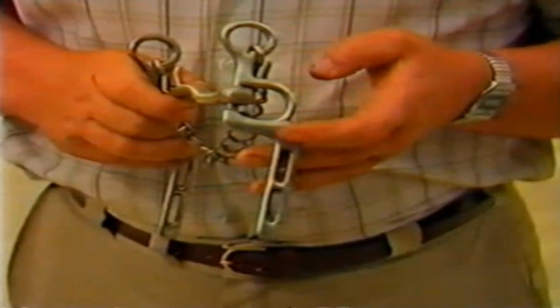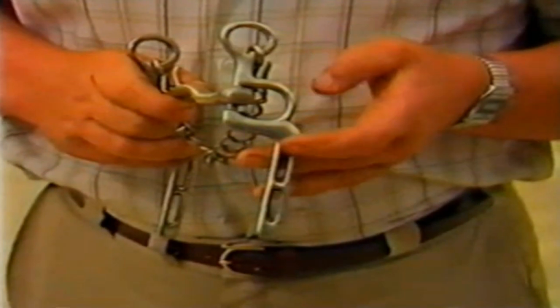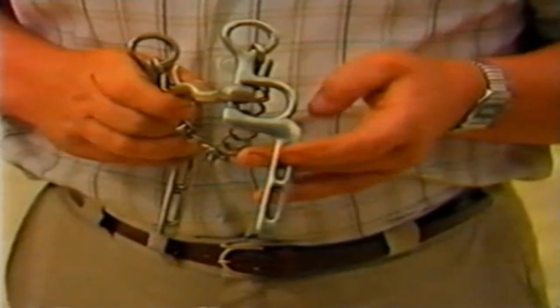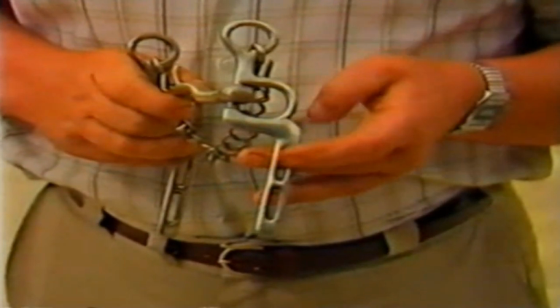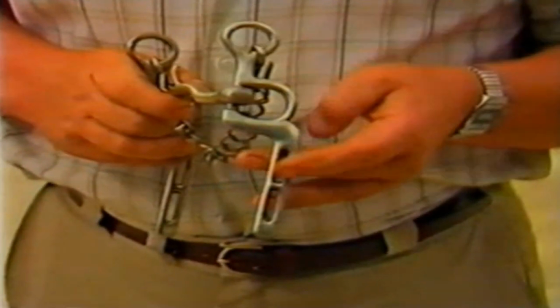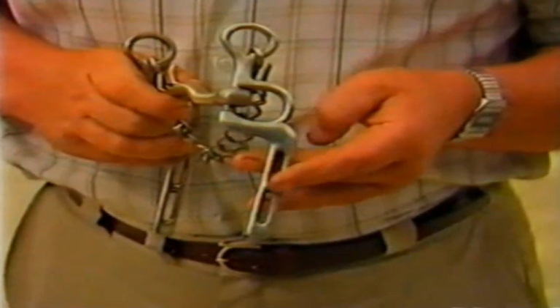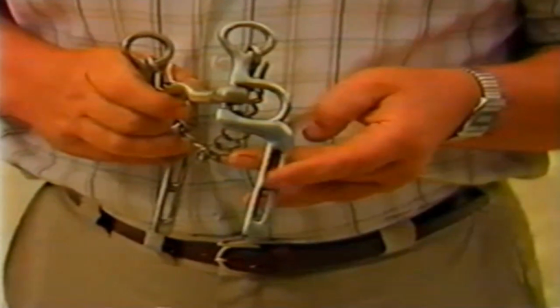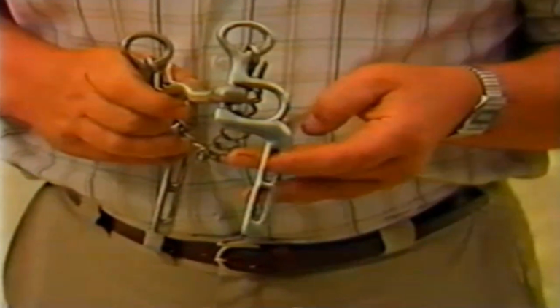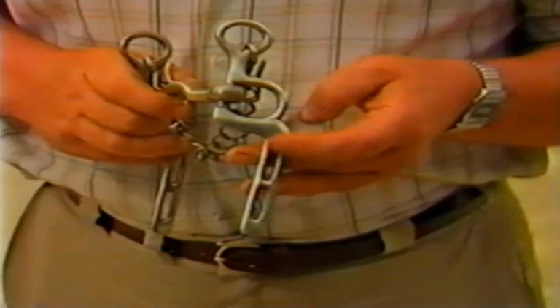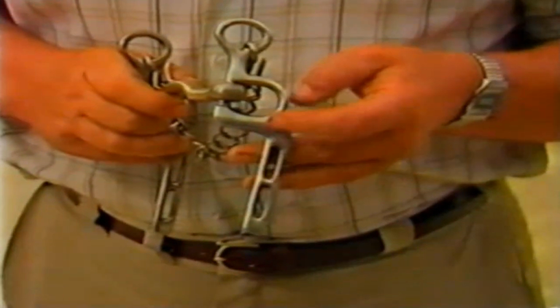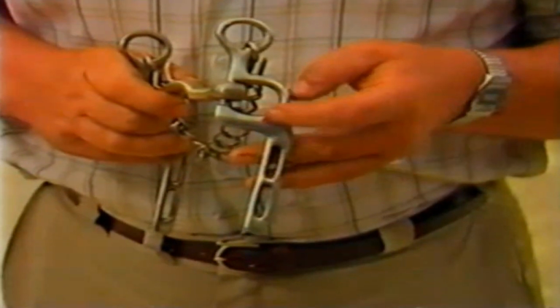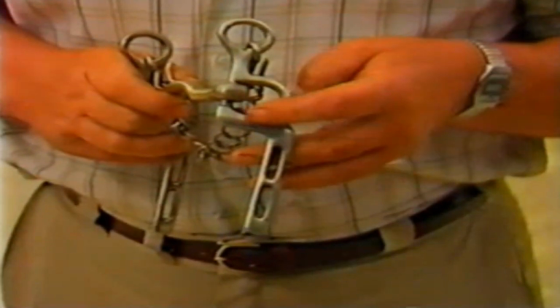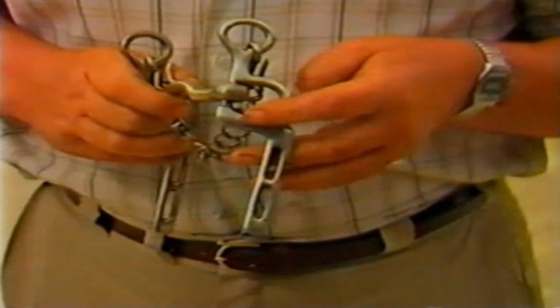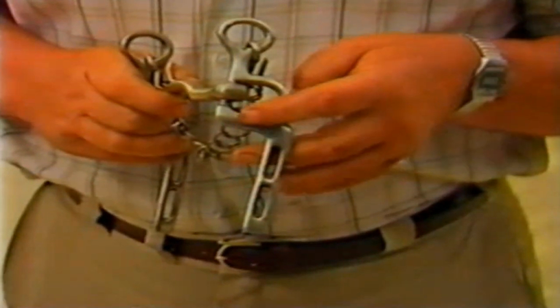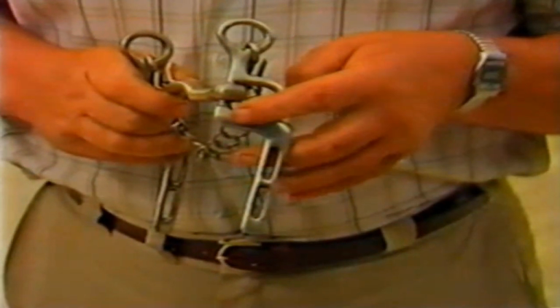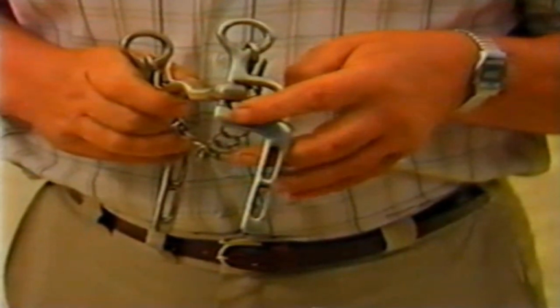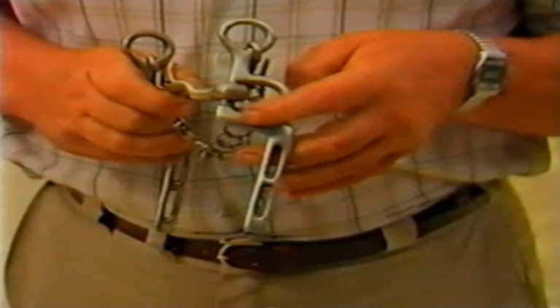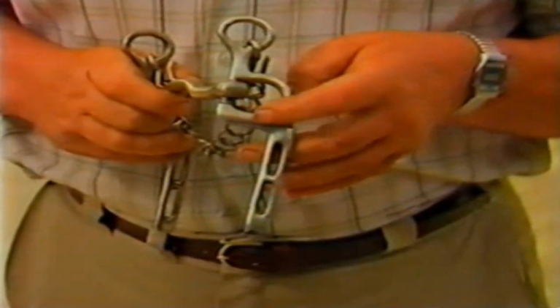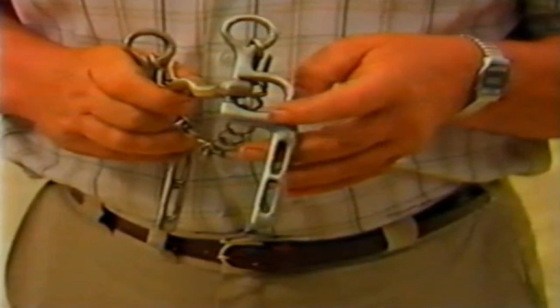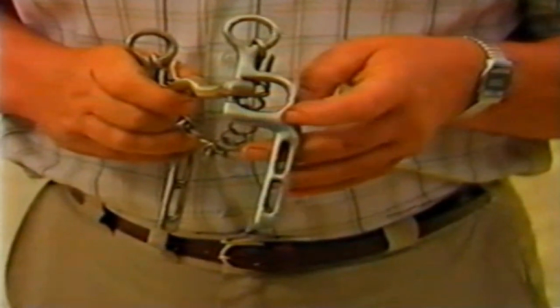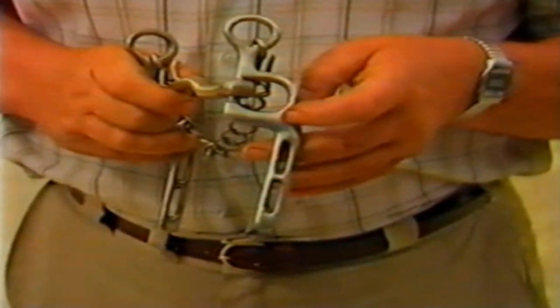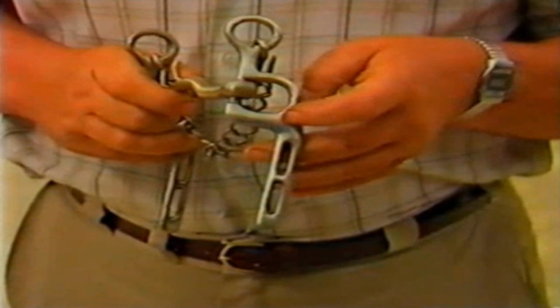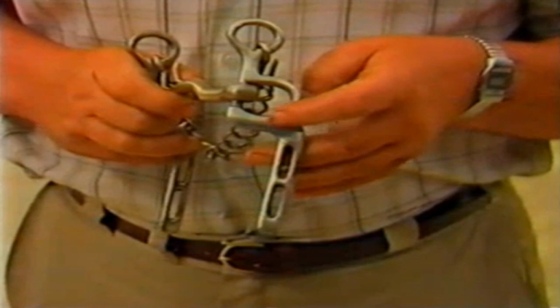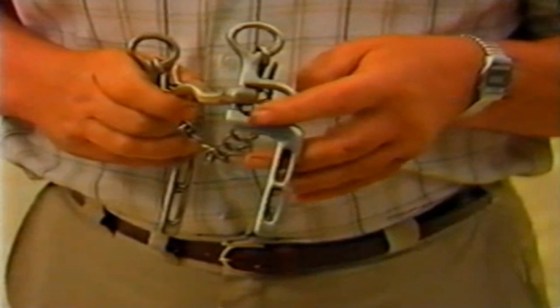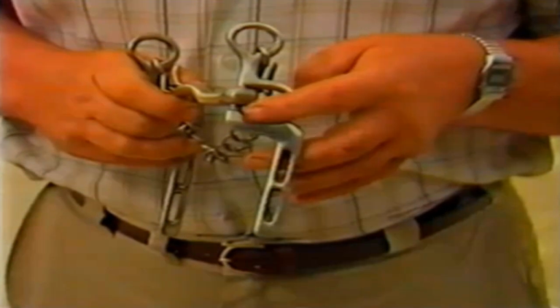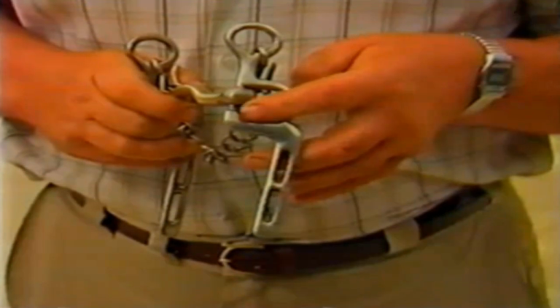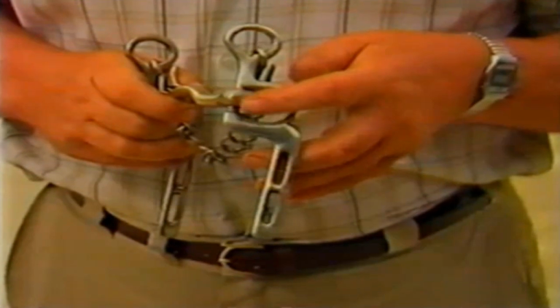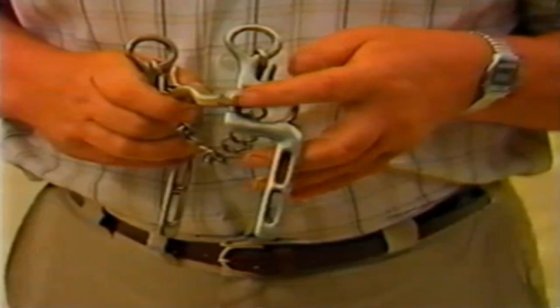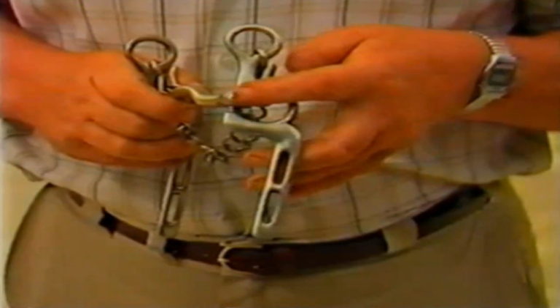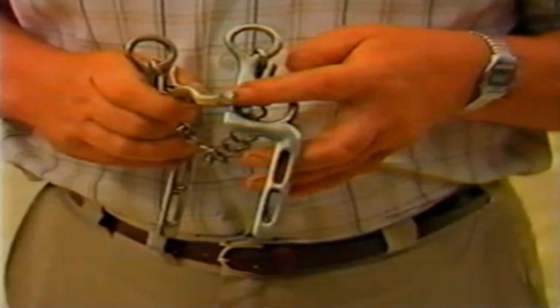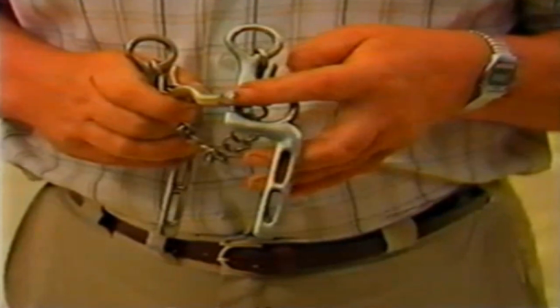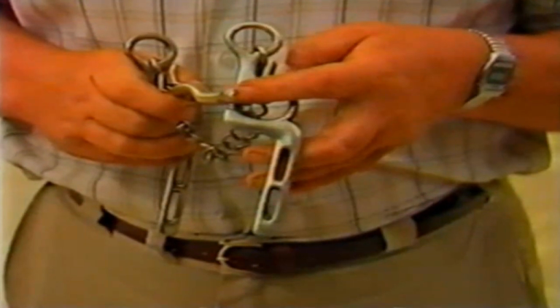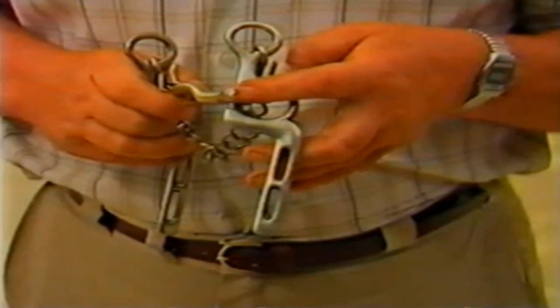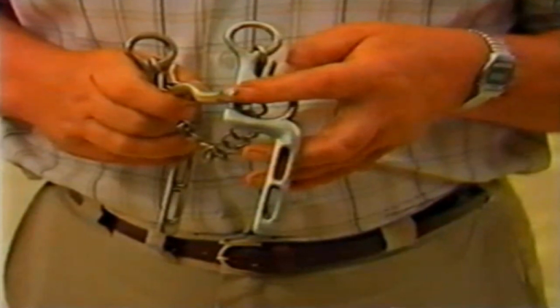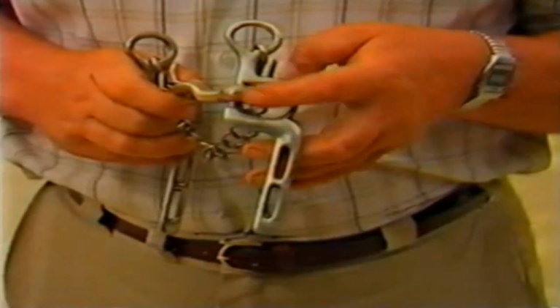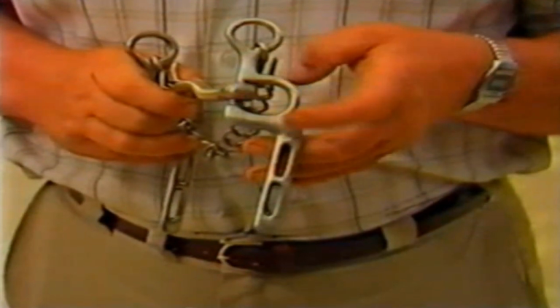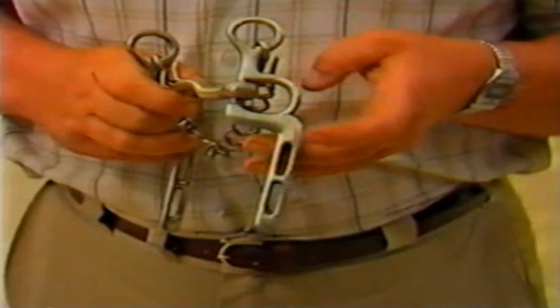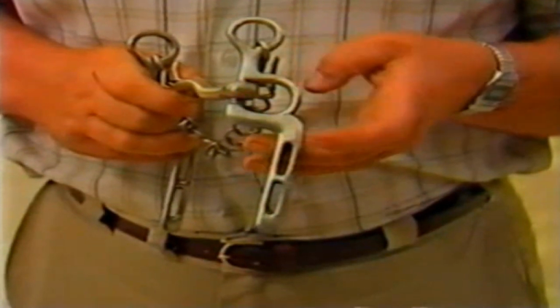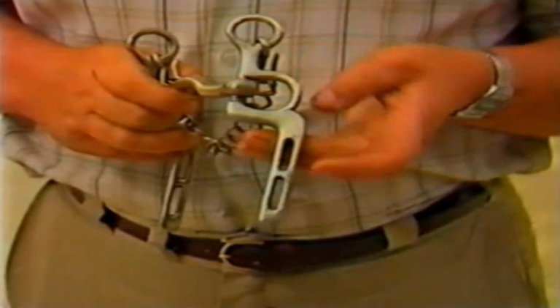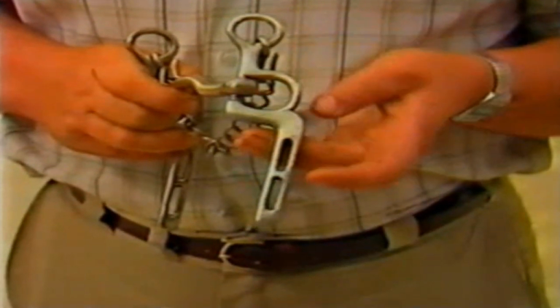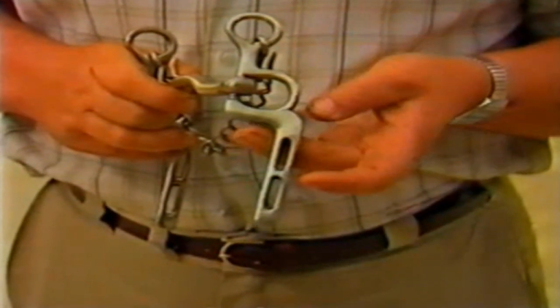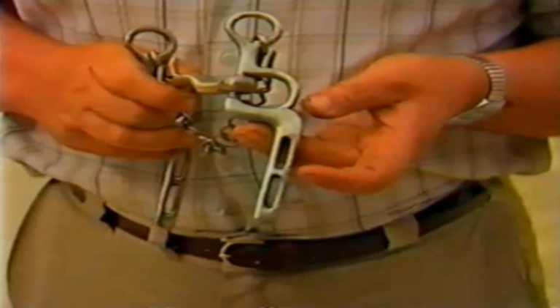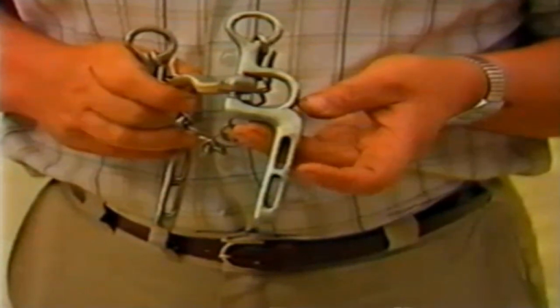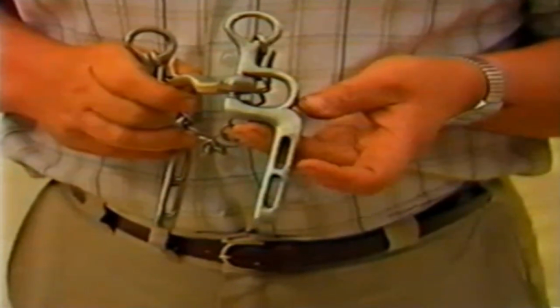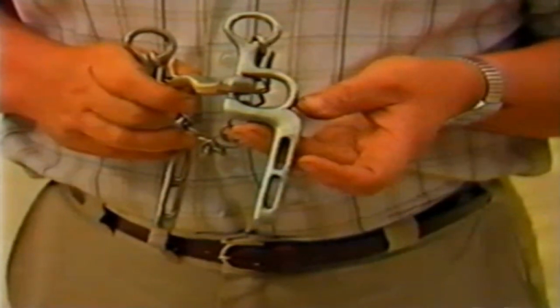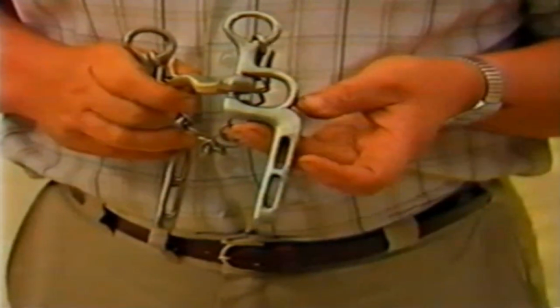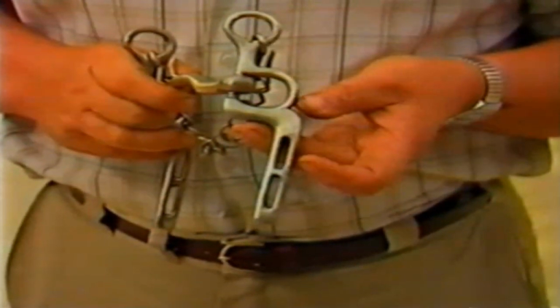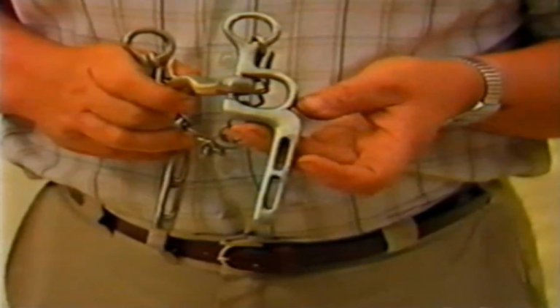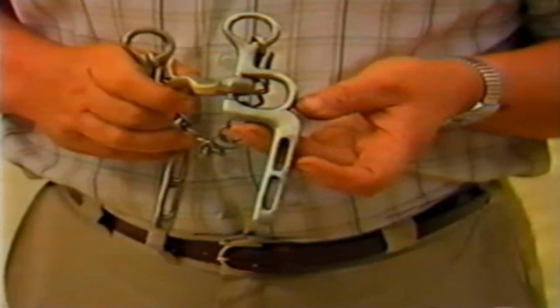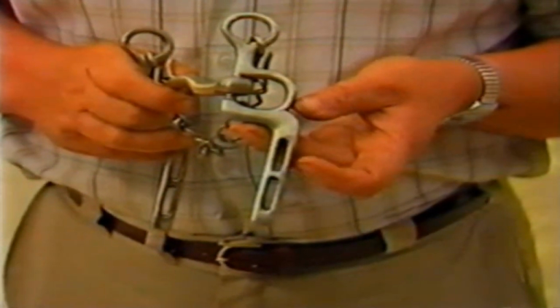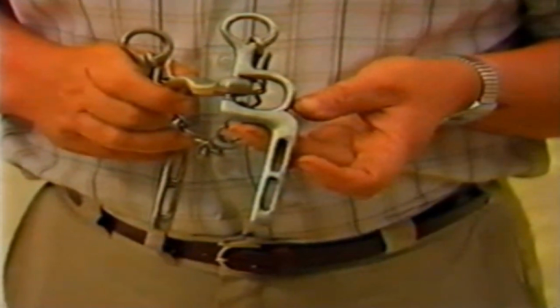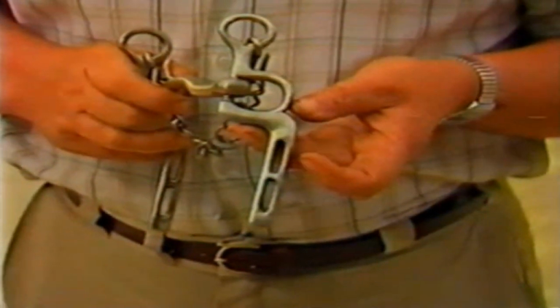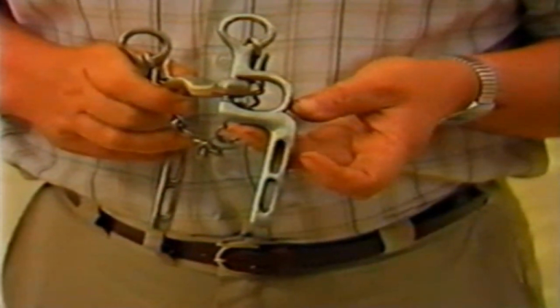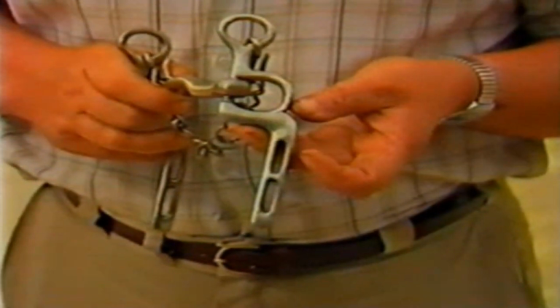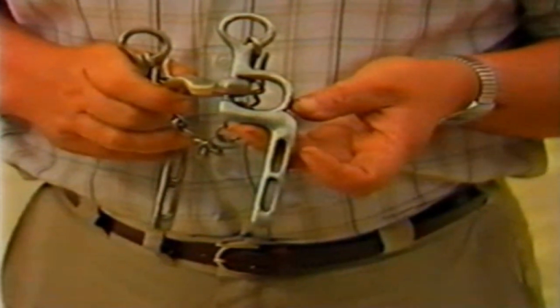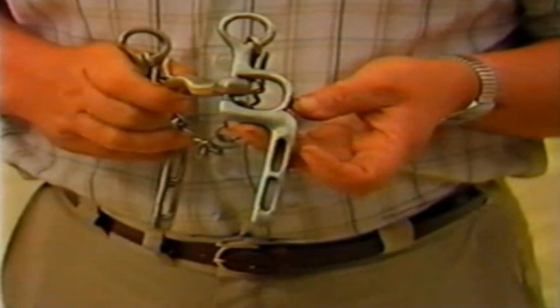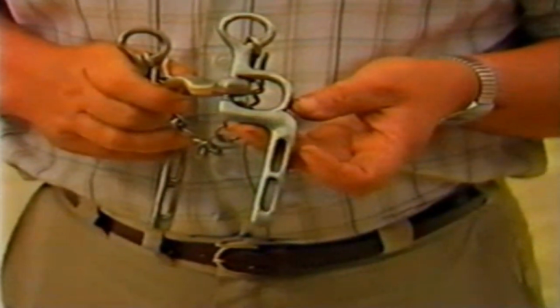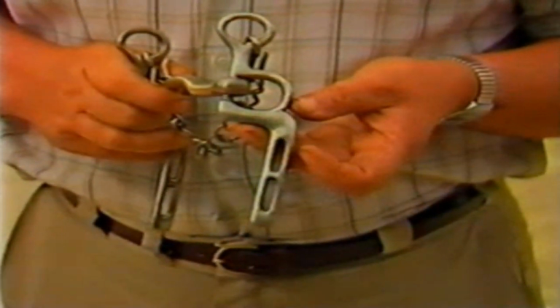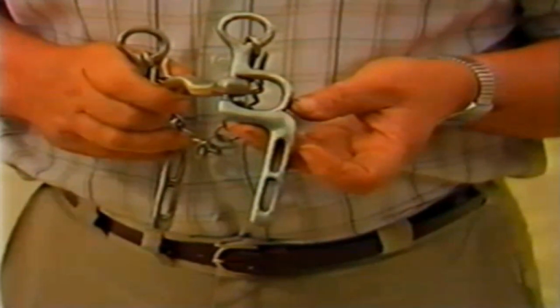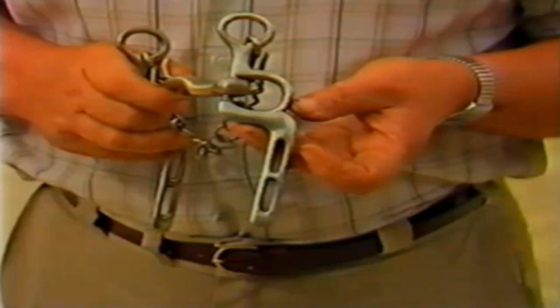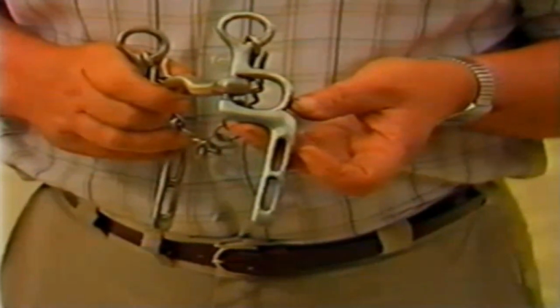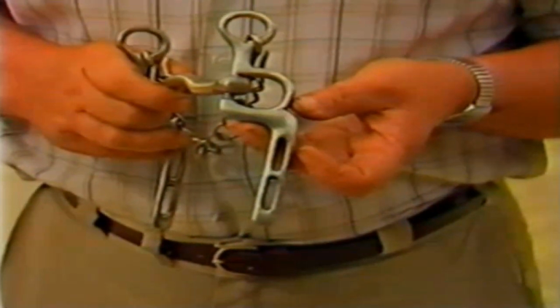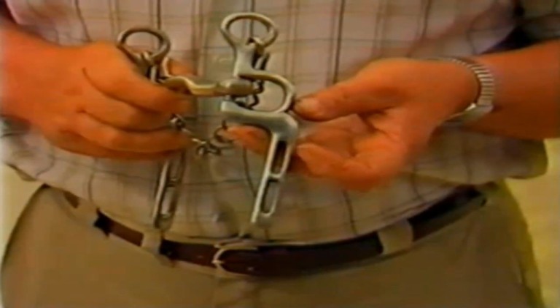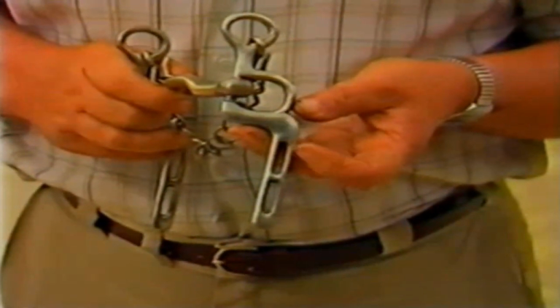This is an army reversible bit, also ported, which is similar to a Liverpool but with the cheek pieces swept back.